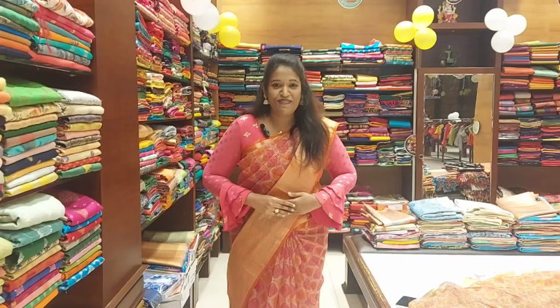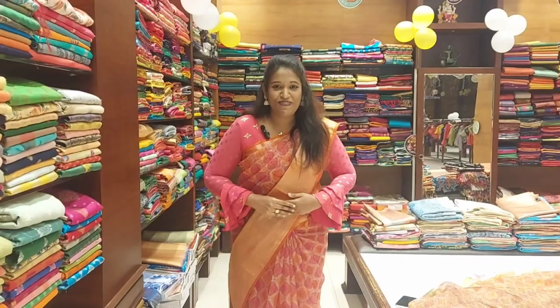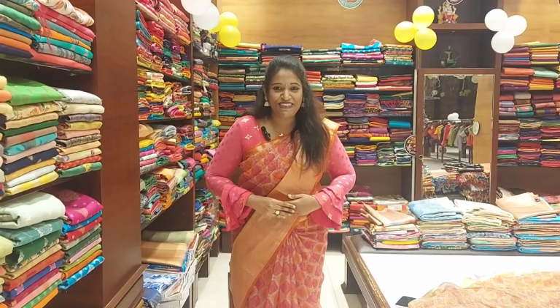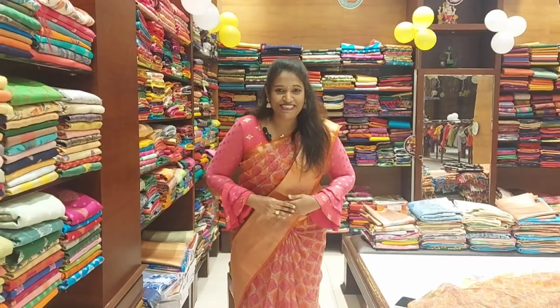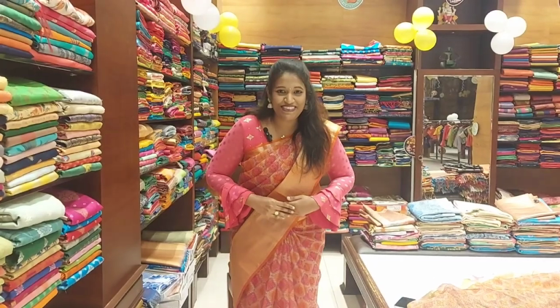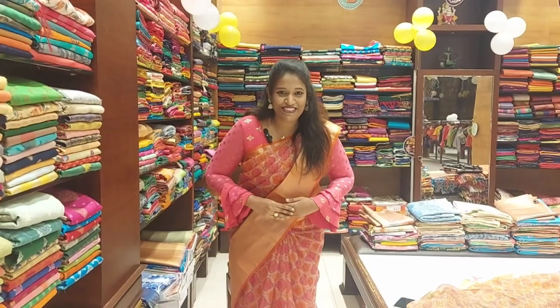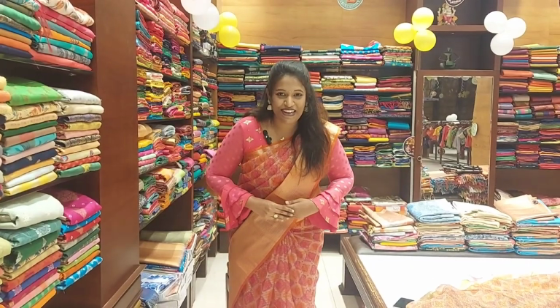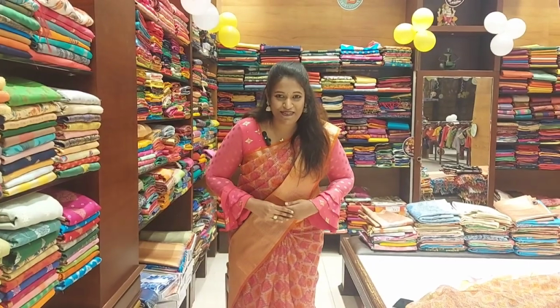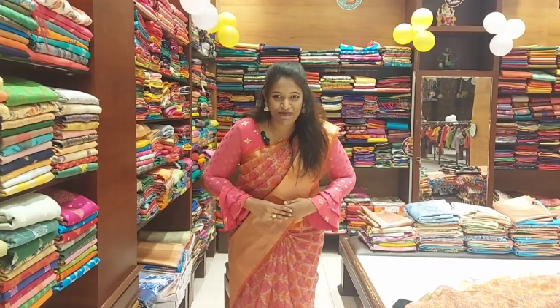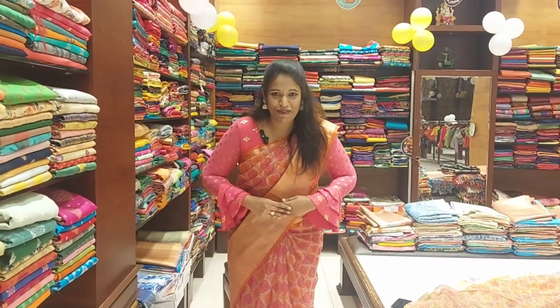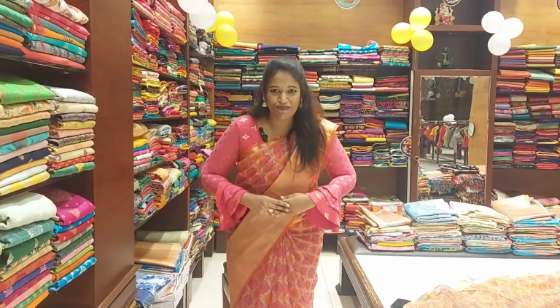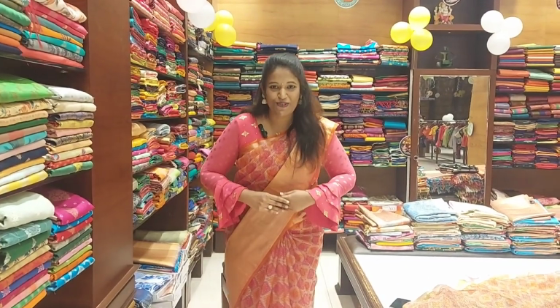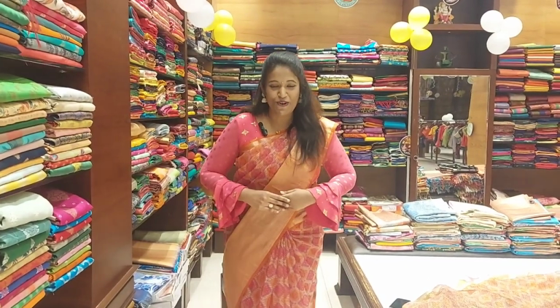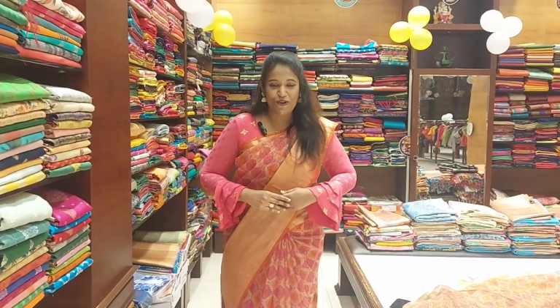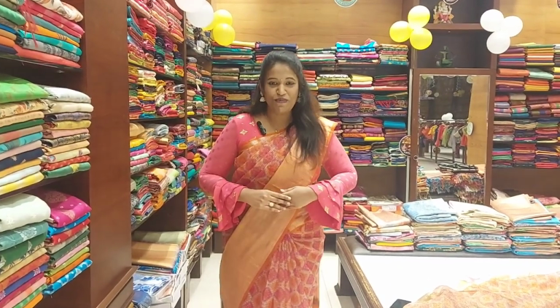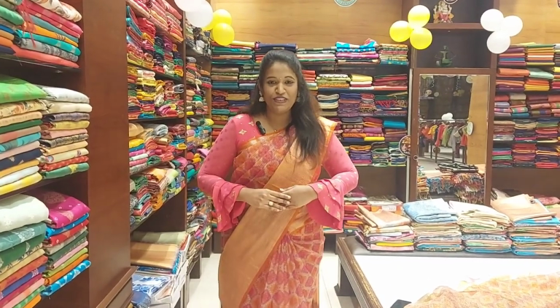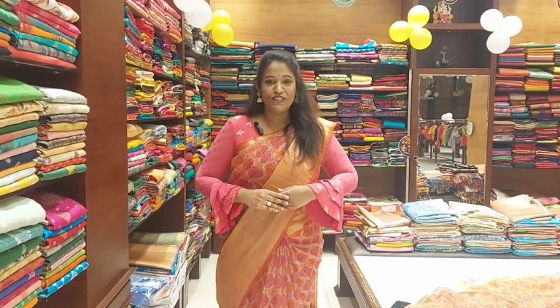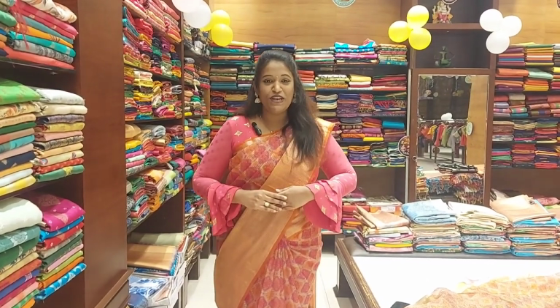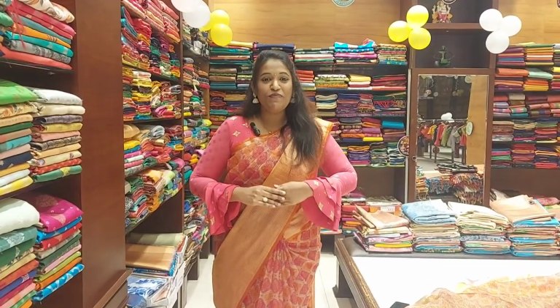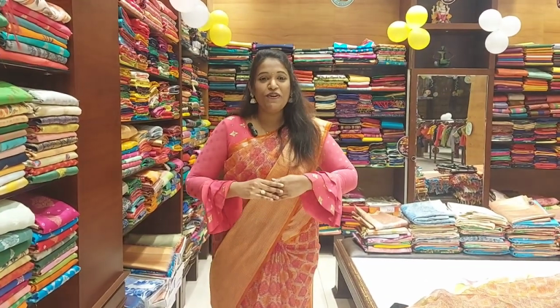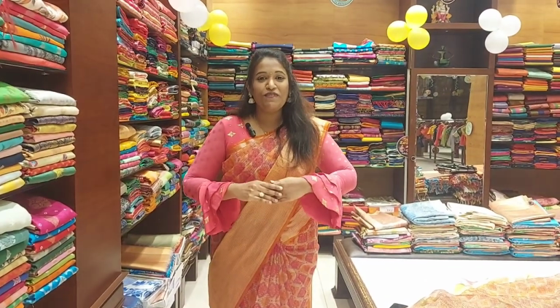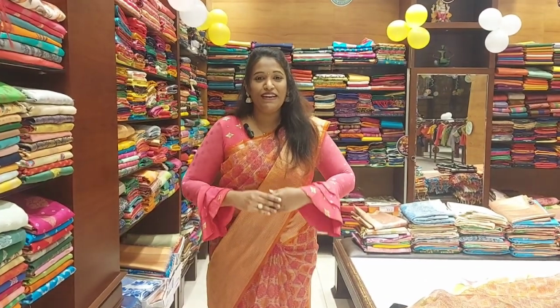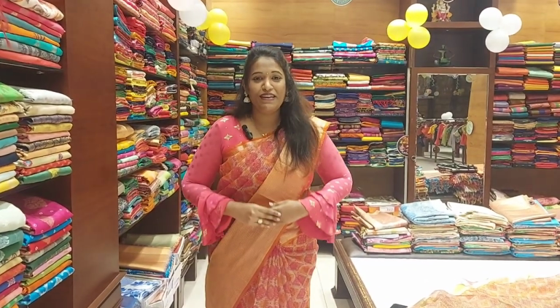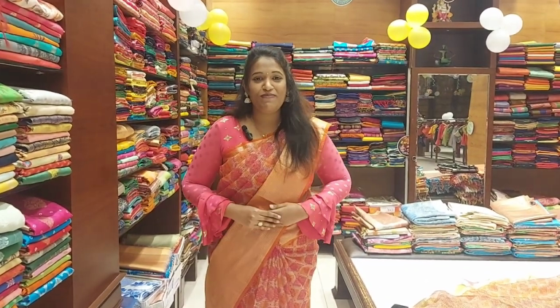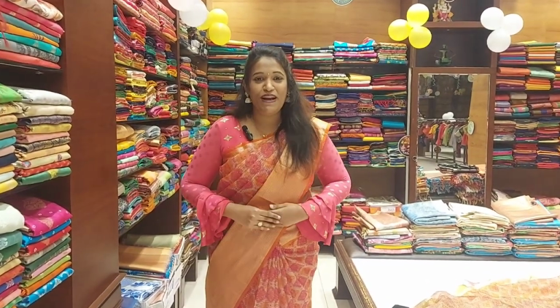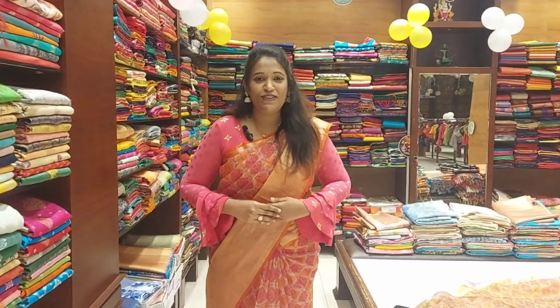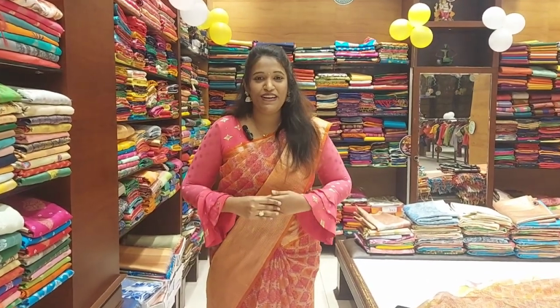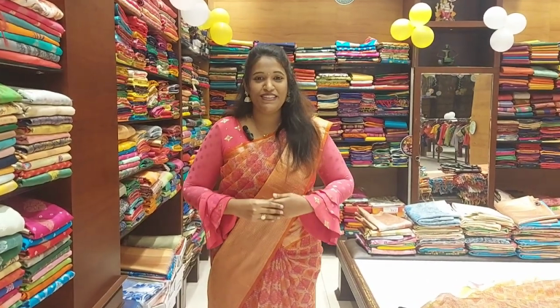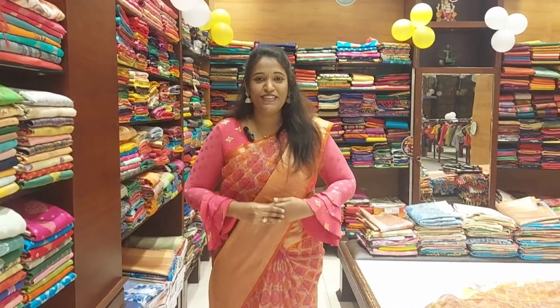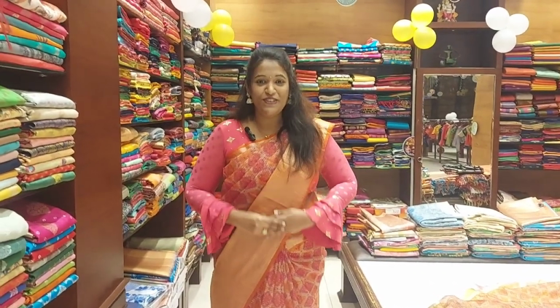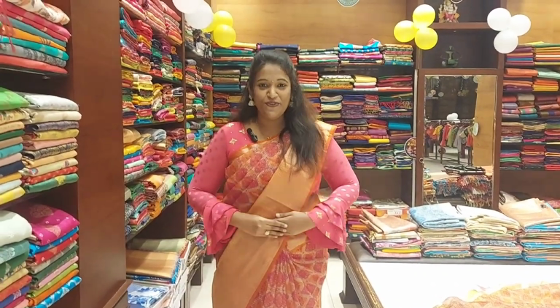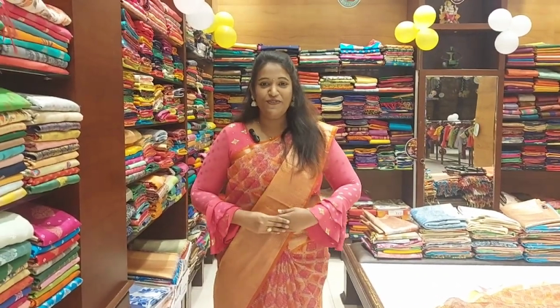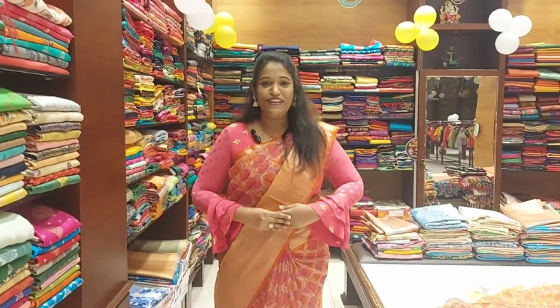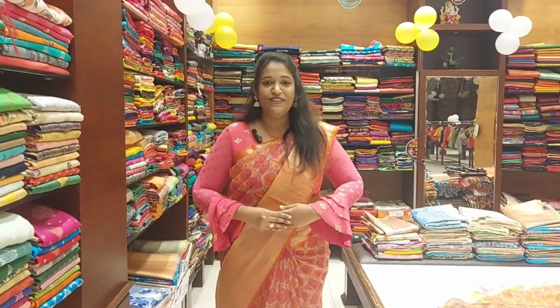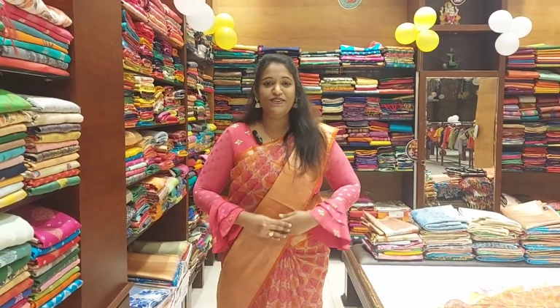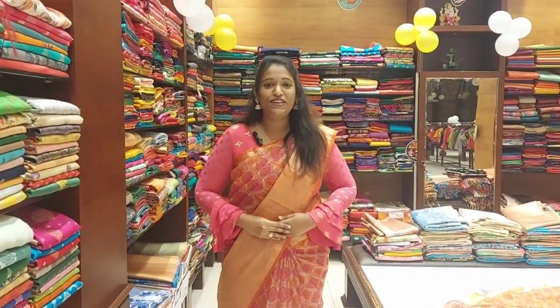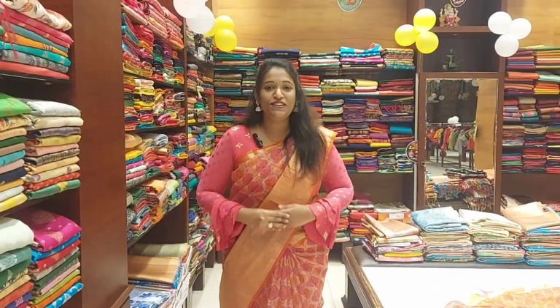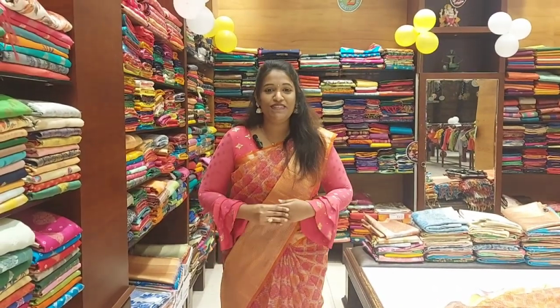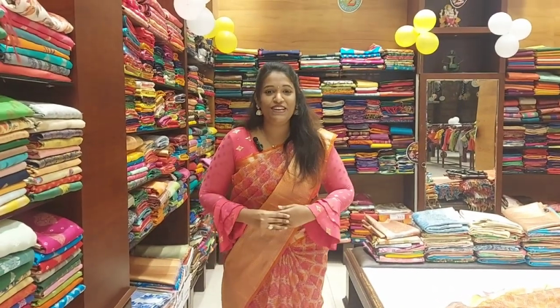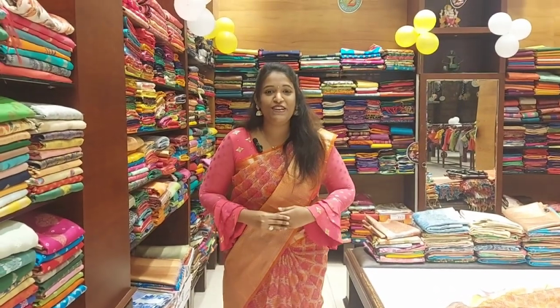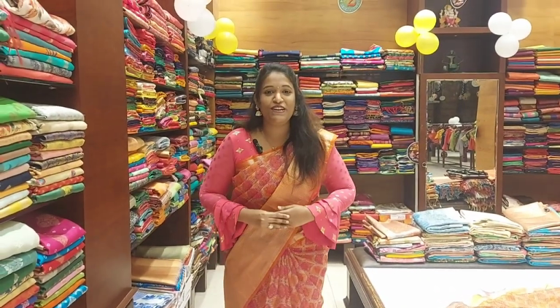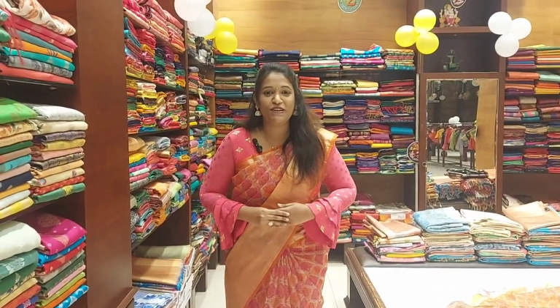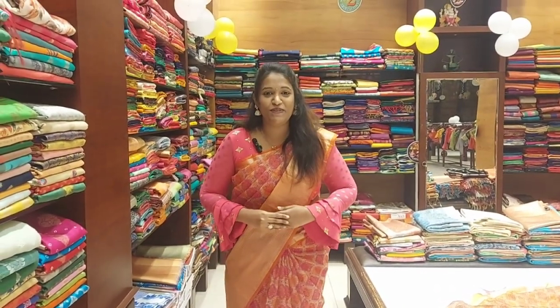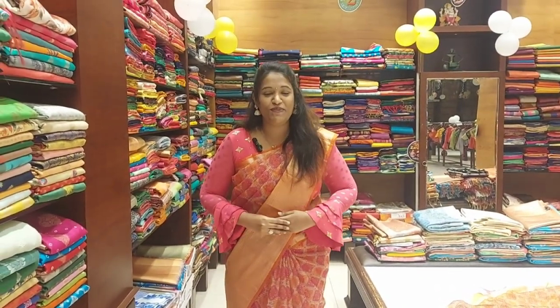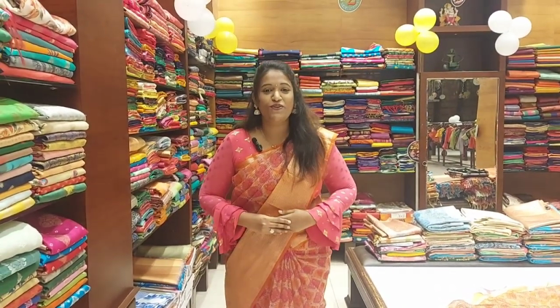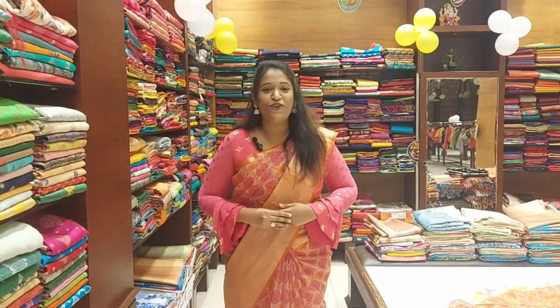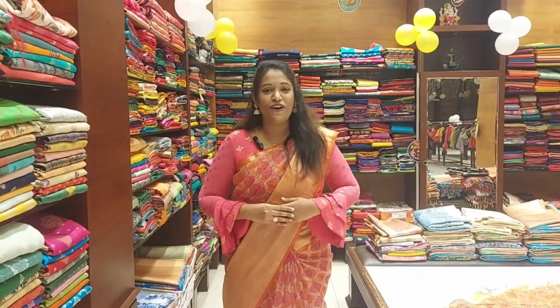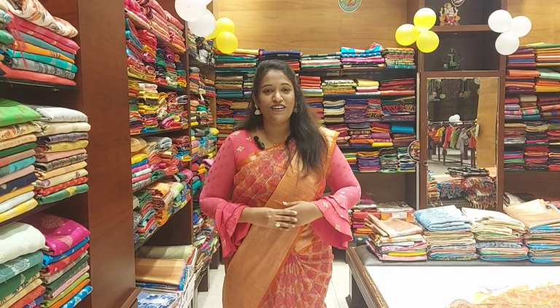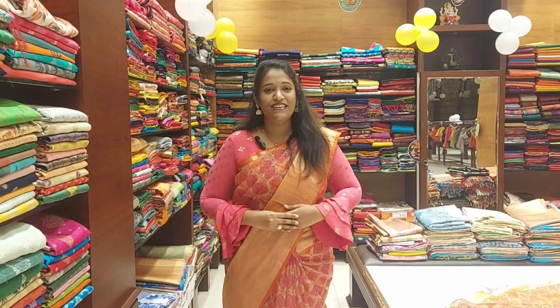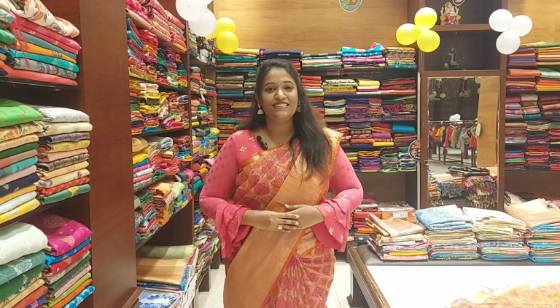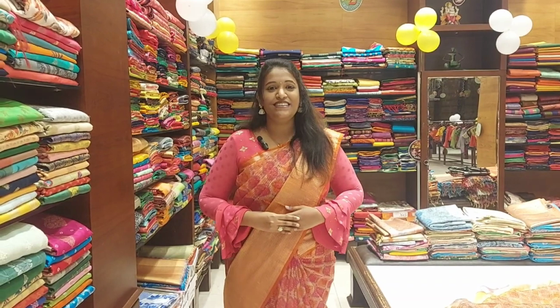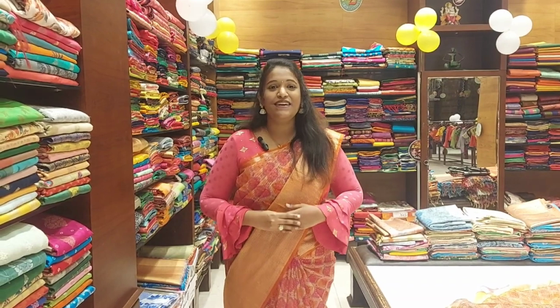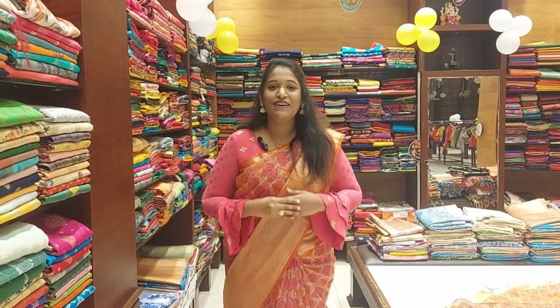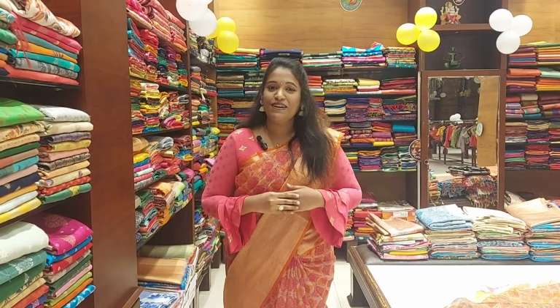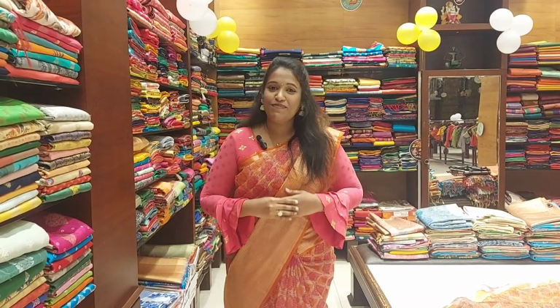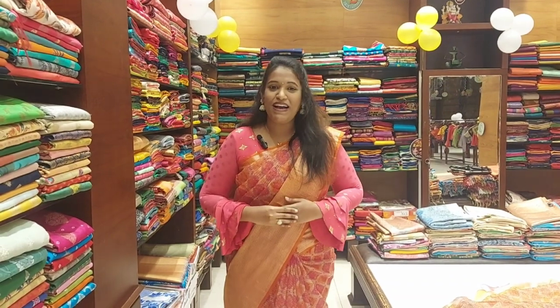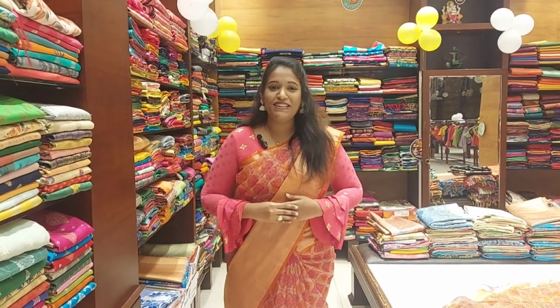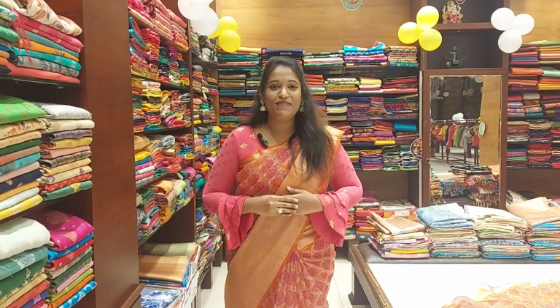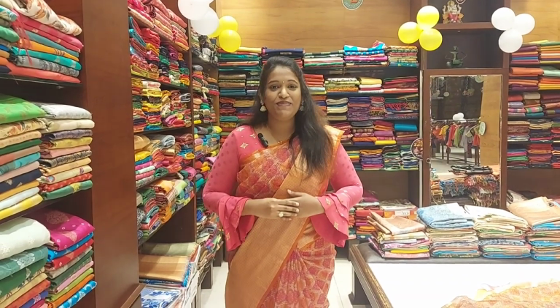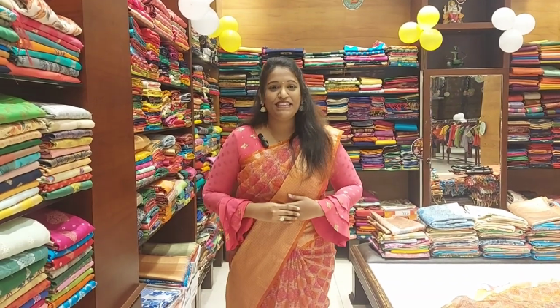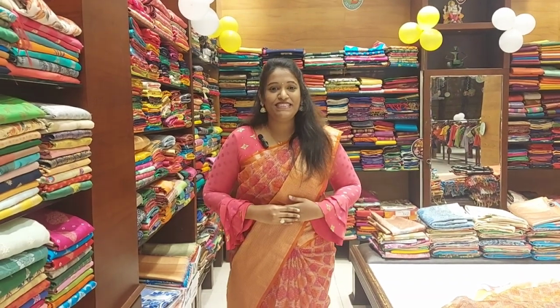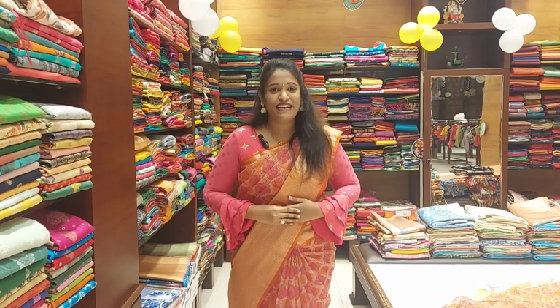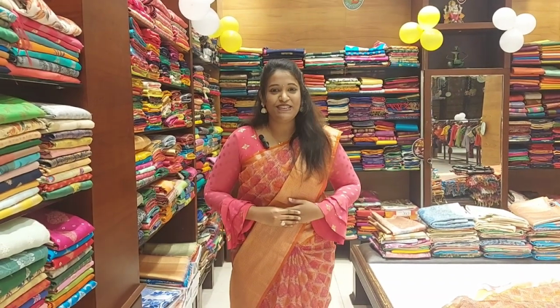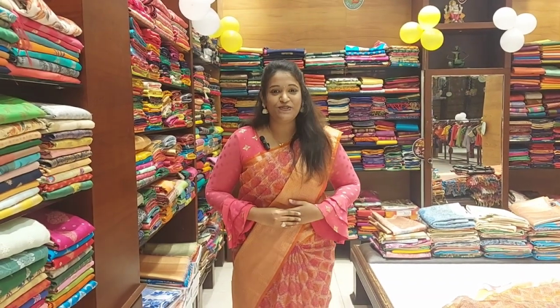Hi everyone, this is Shravya from Zoramanshap. Welcome back to another new video. In this video, I am going to show you the organza bandhini print saree.